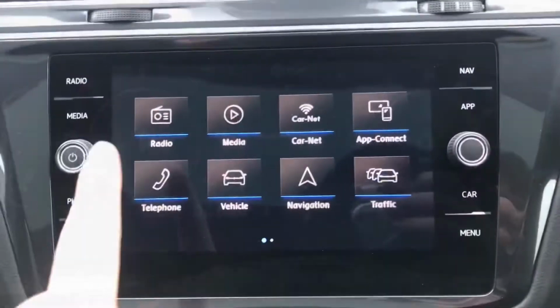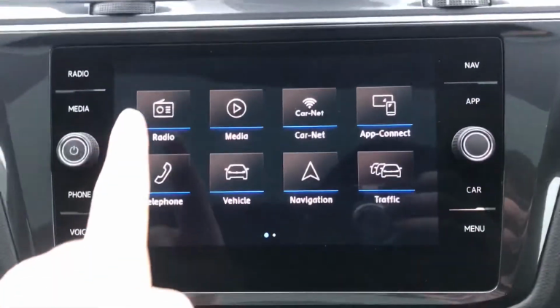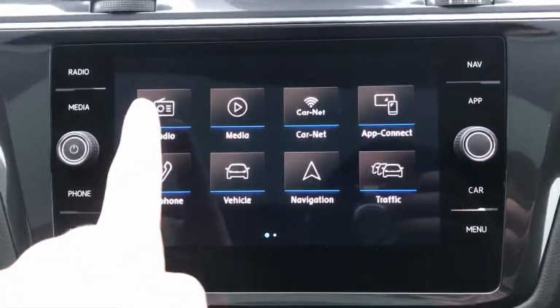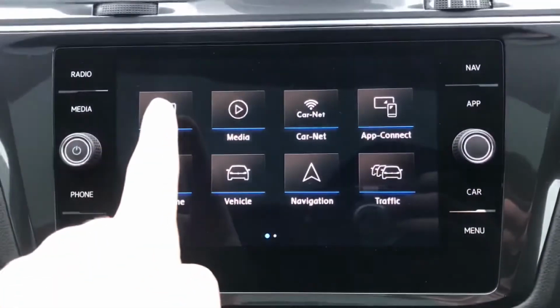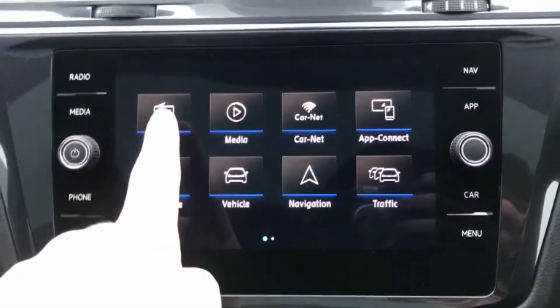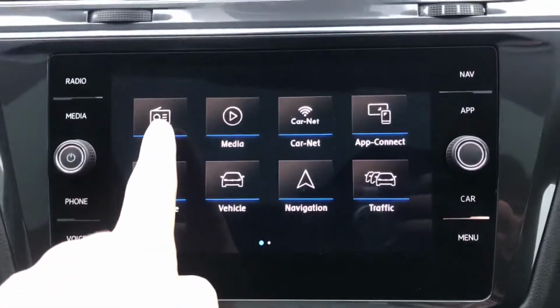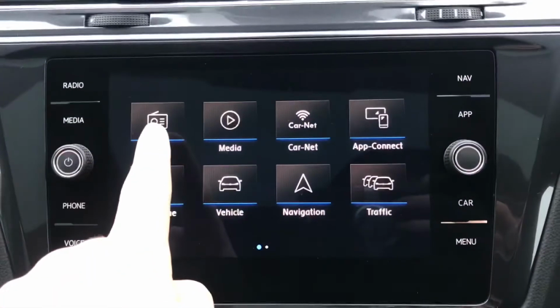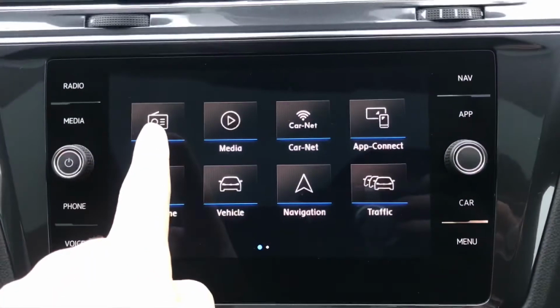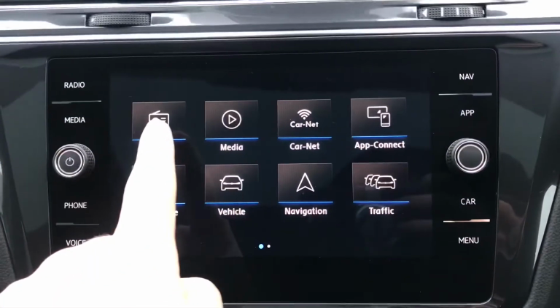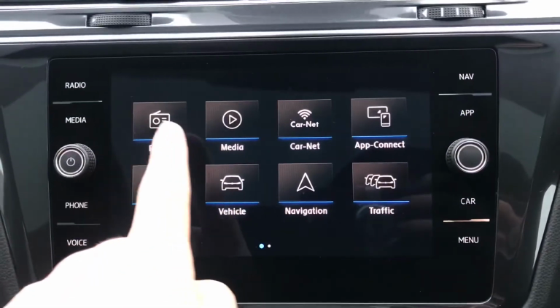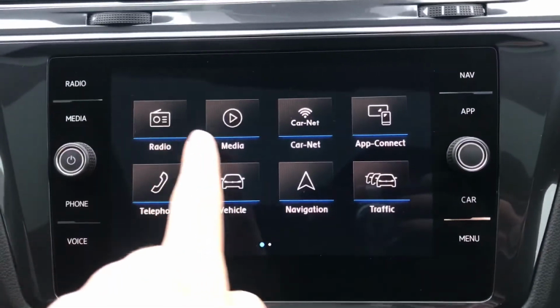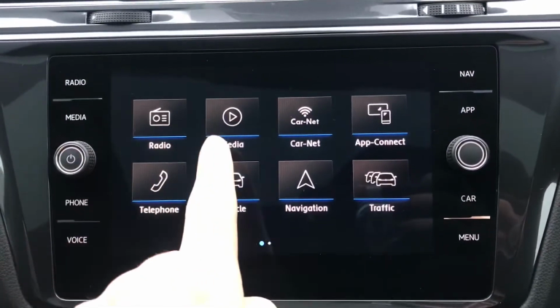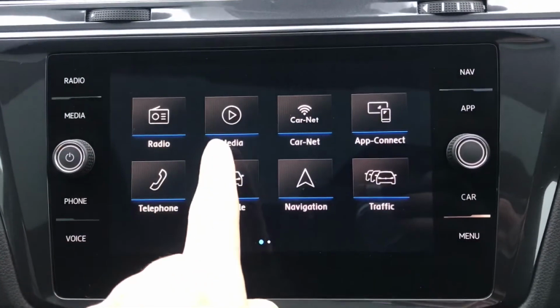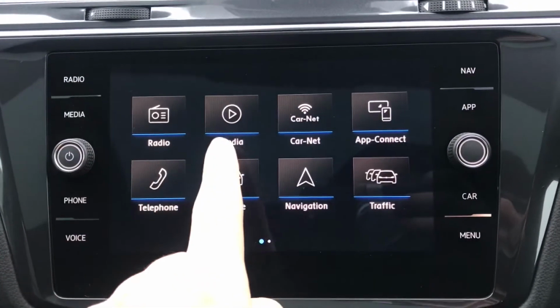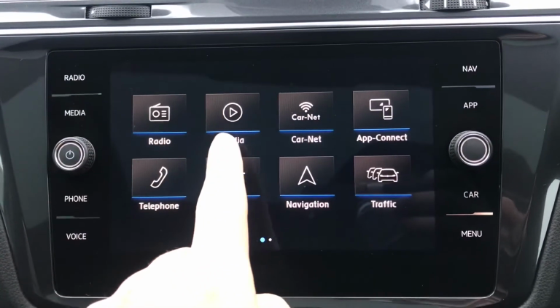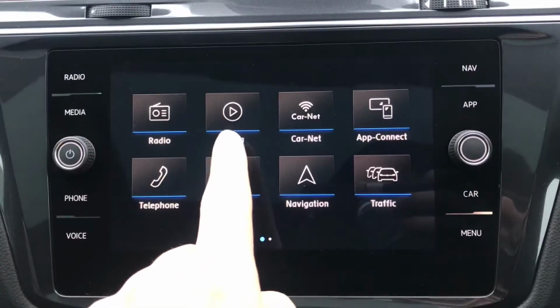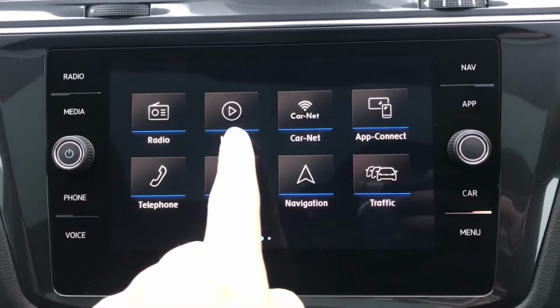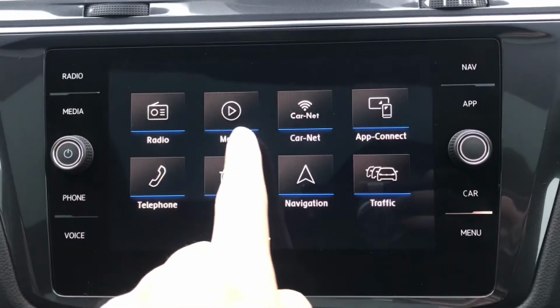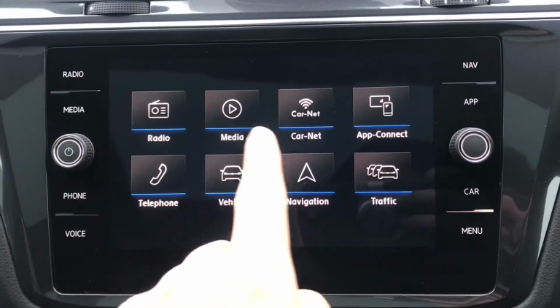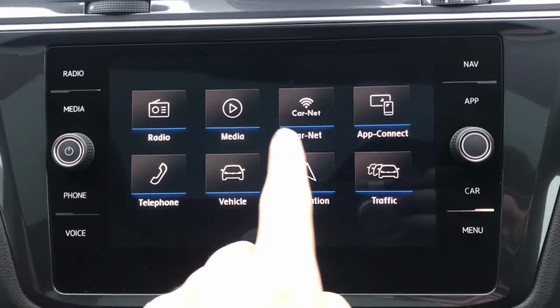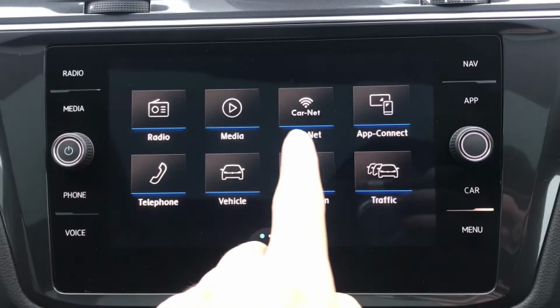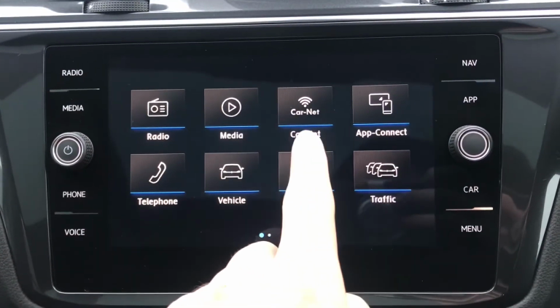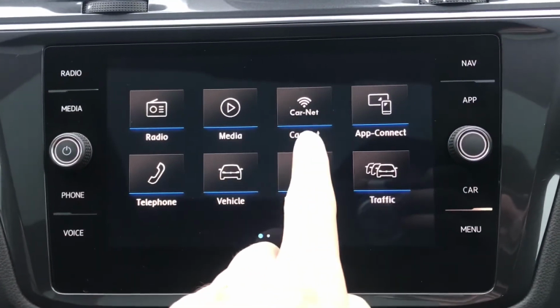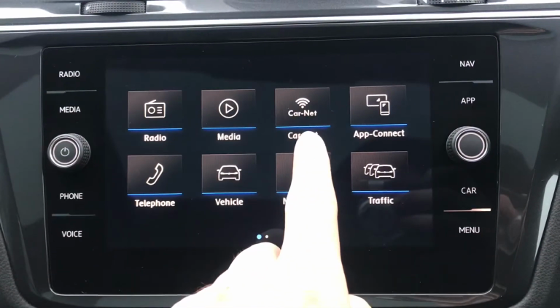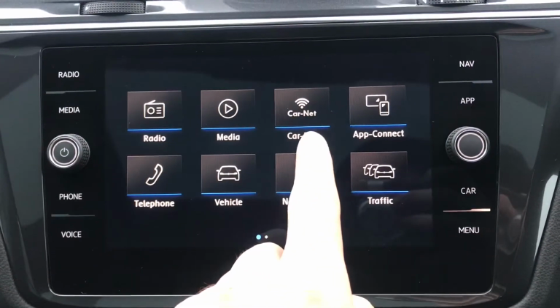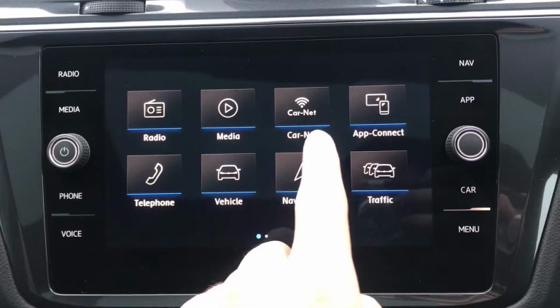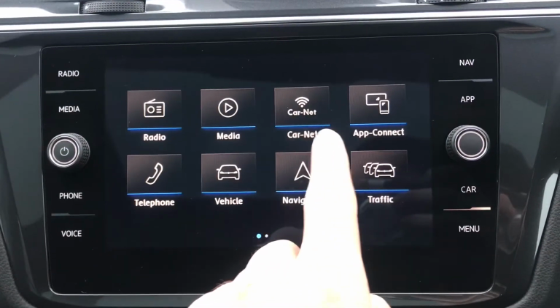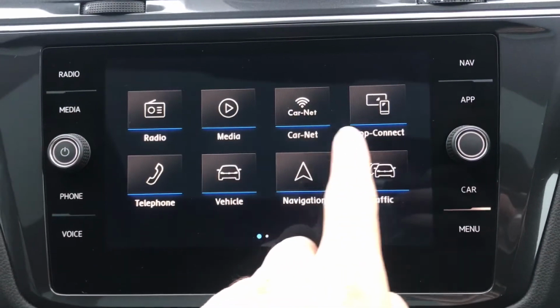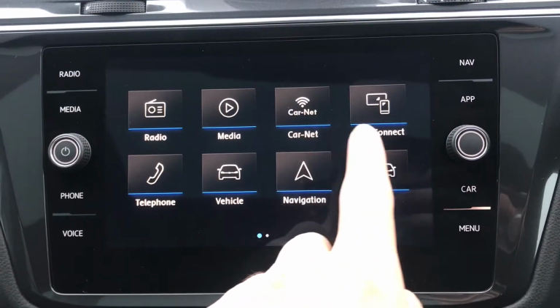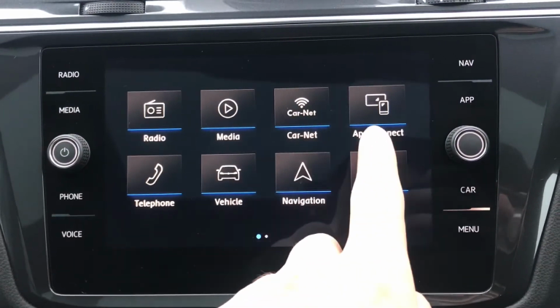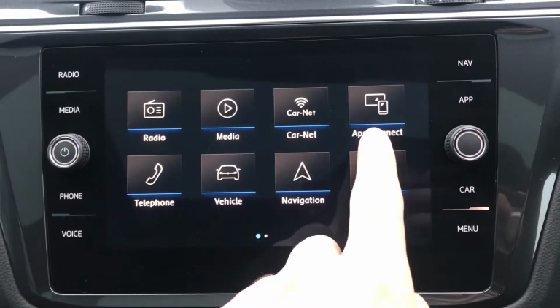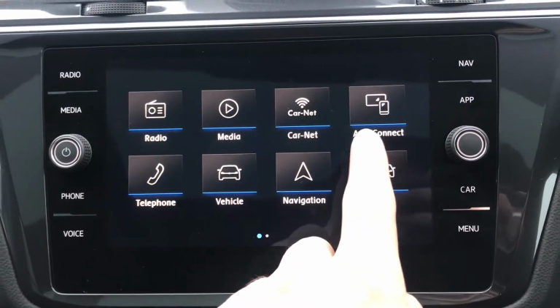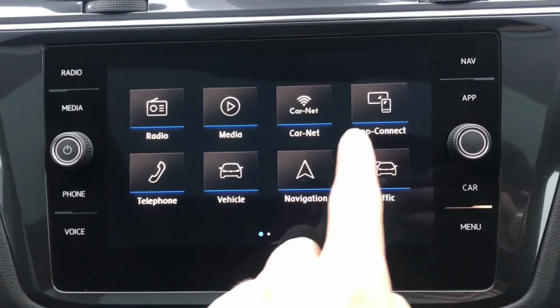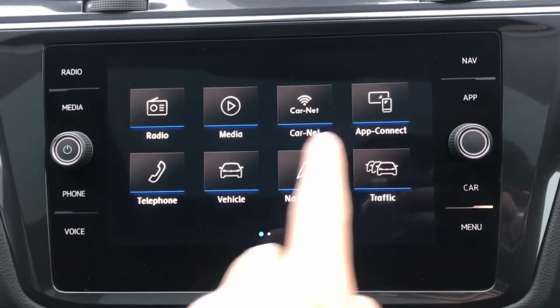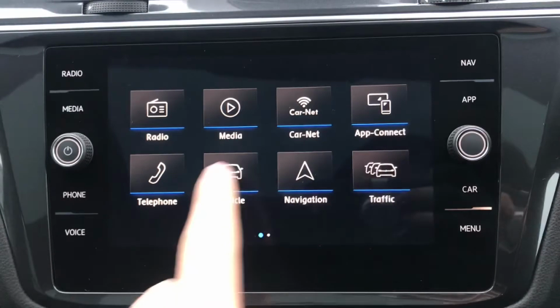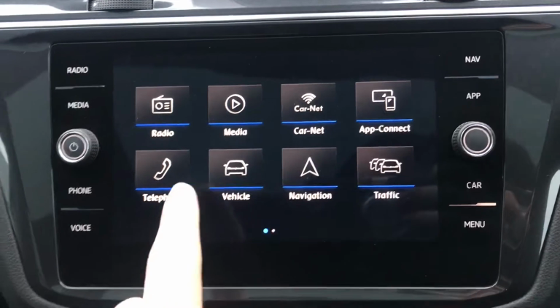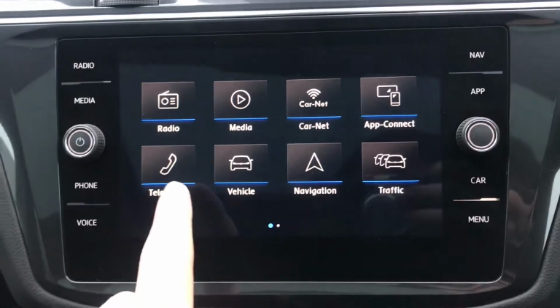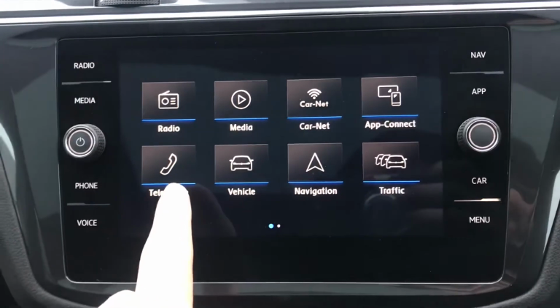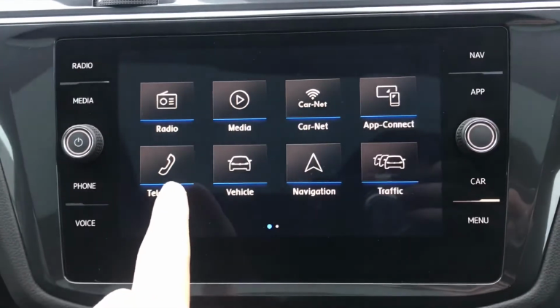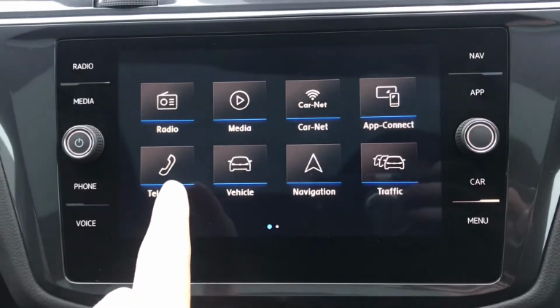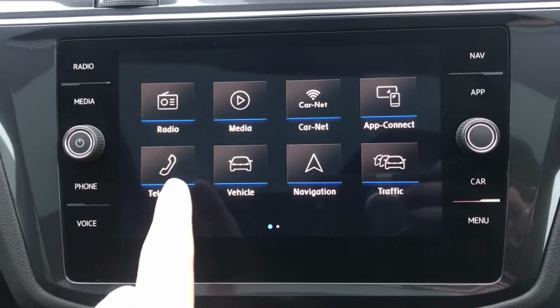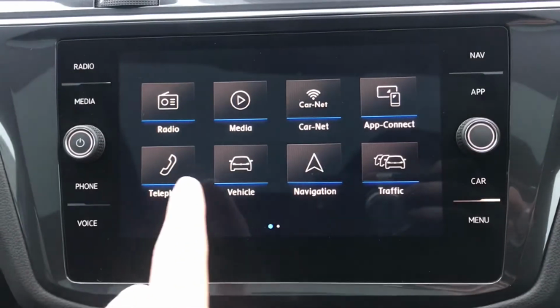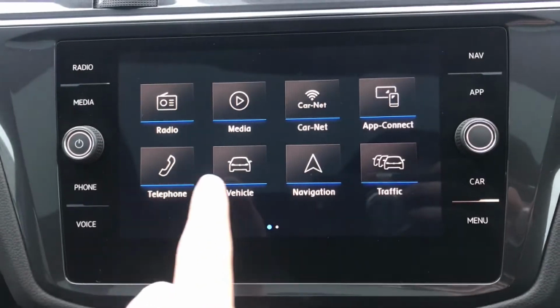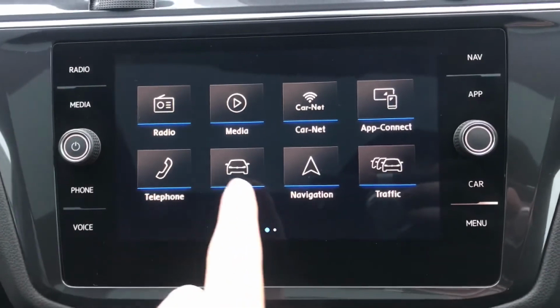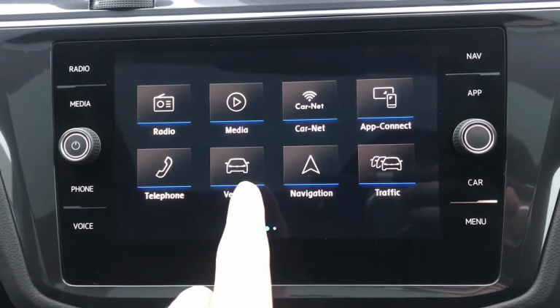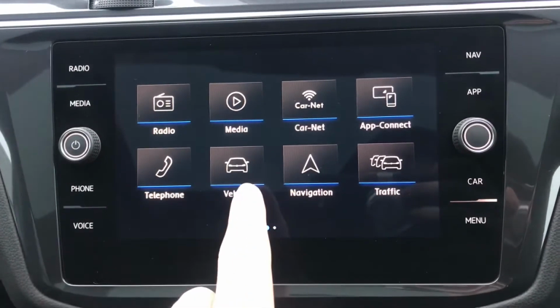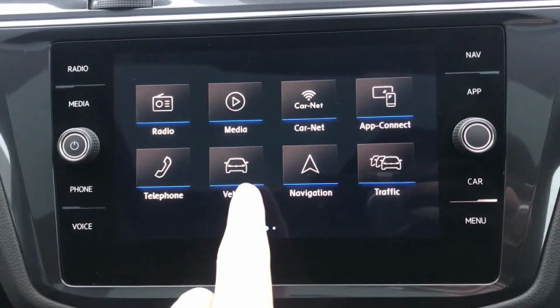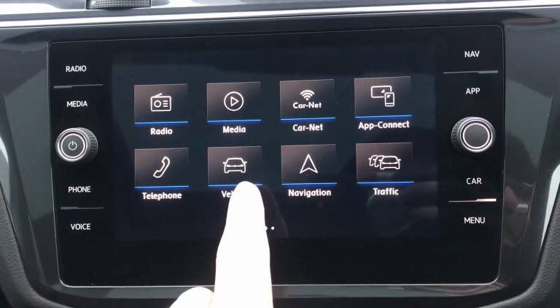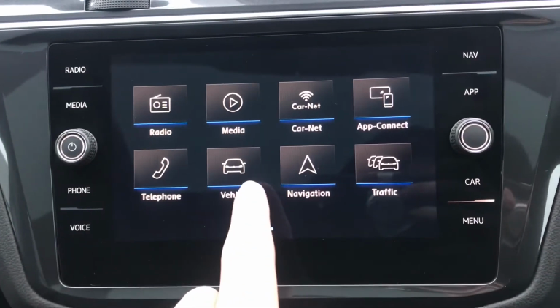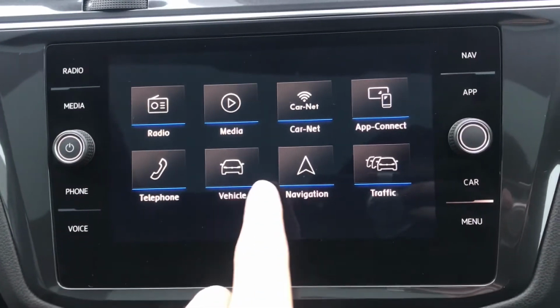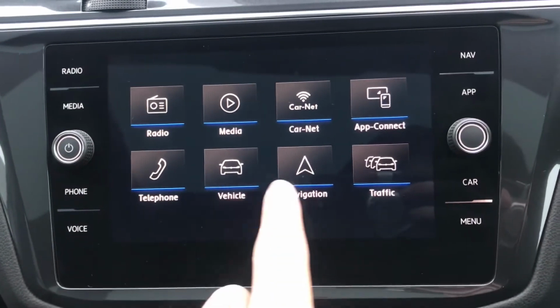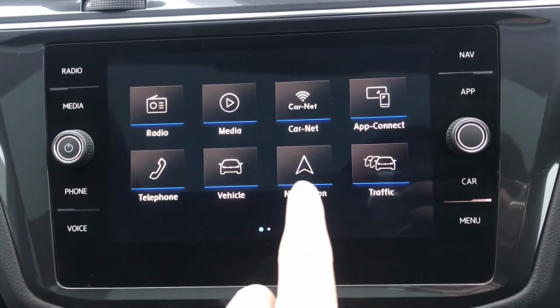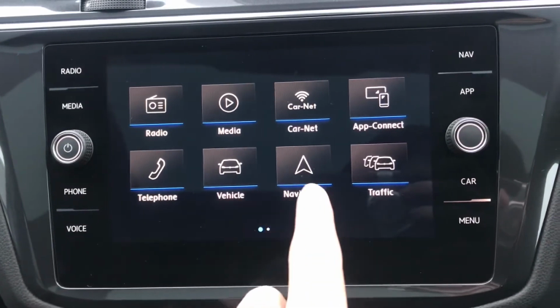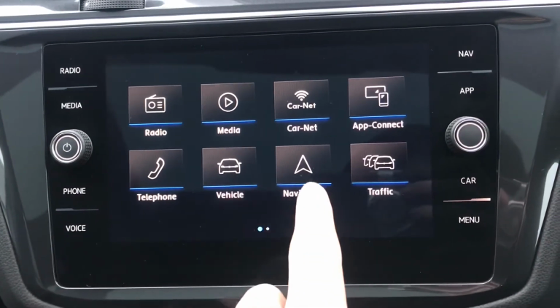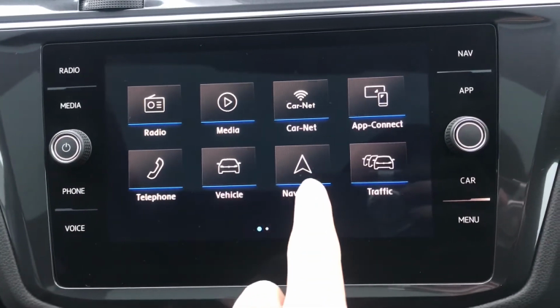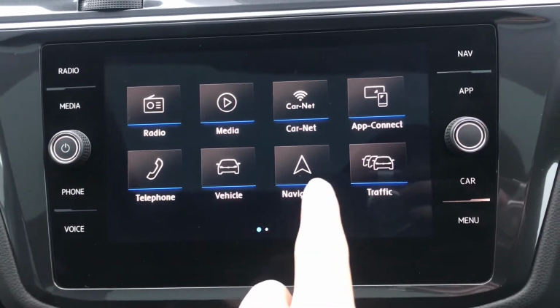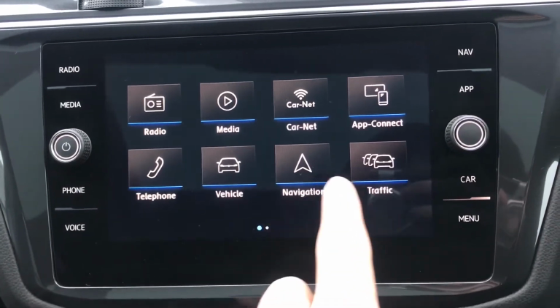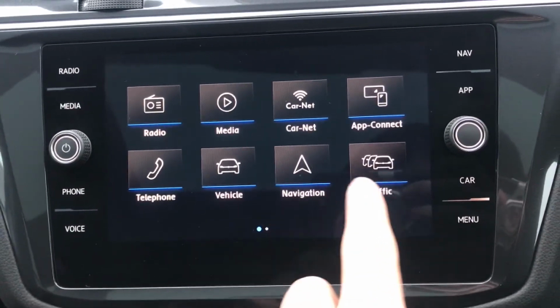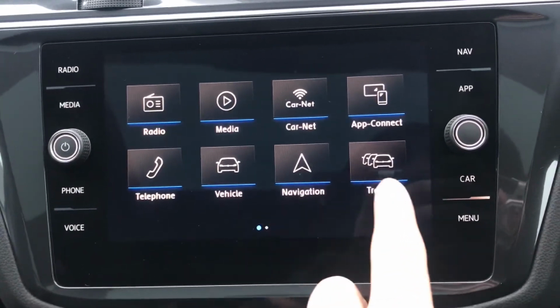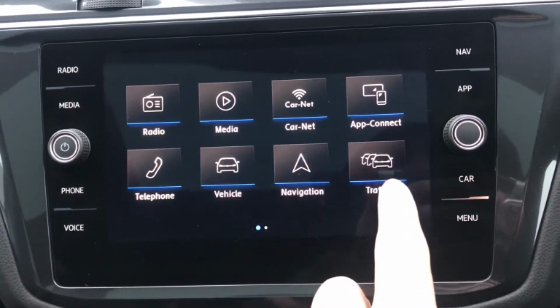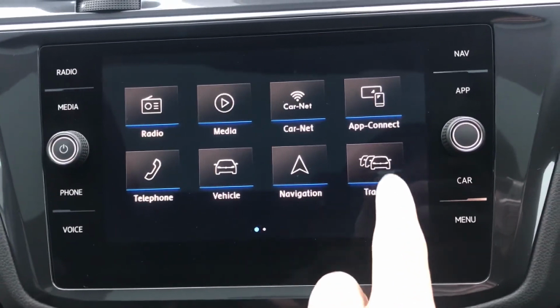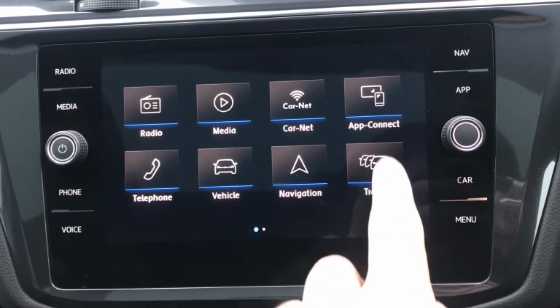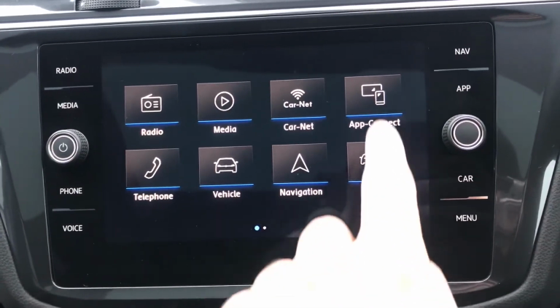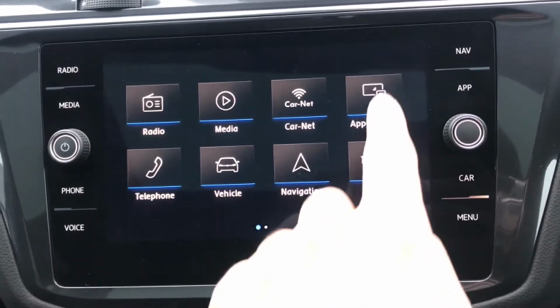In the middle we have the touchscreen interface where you can access radio, media, Car-Net, App Connect, telephone, vehicle settings, navigation, and traffic updates.